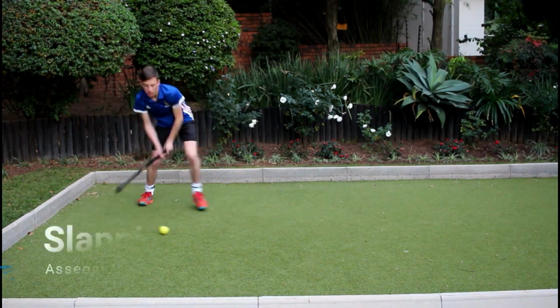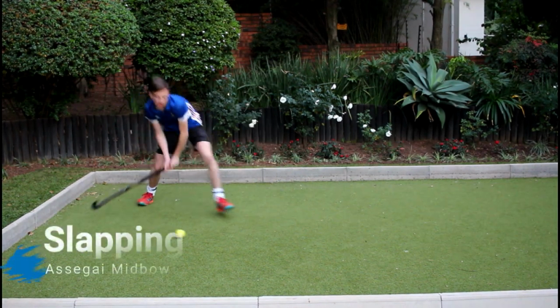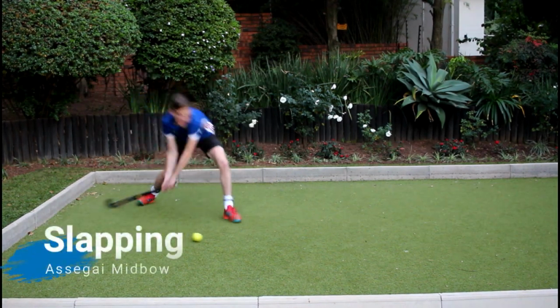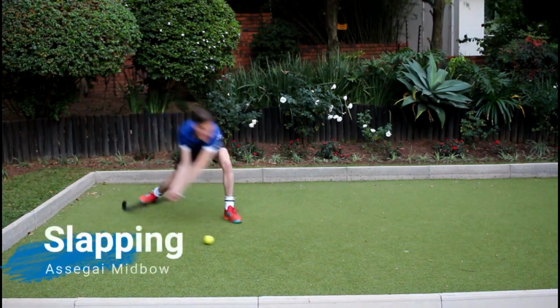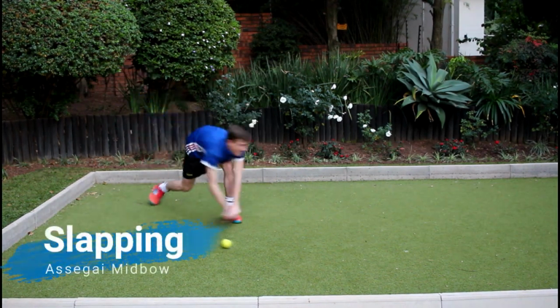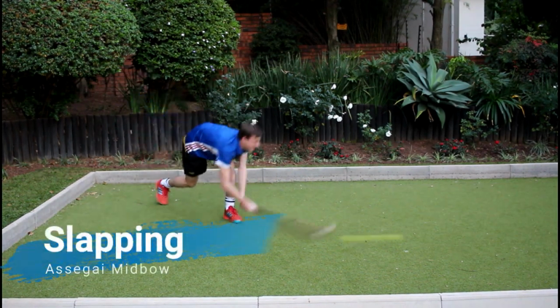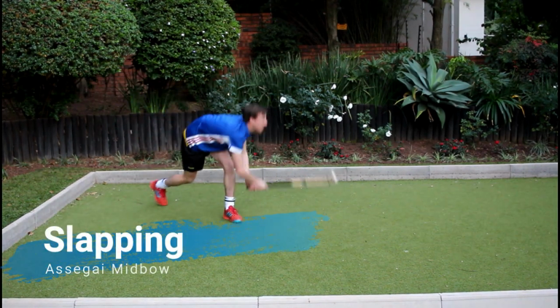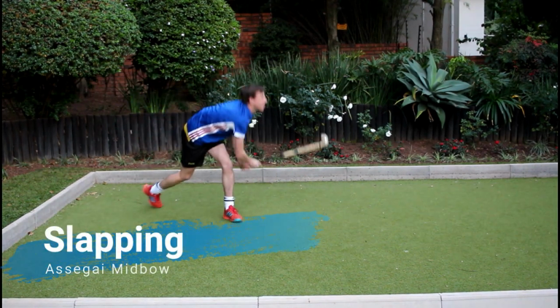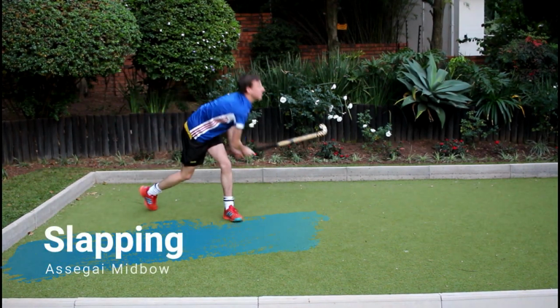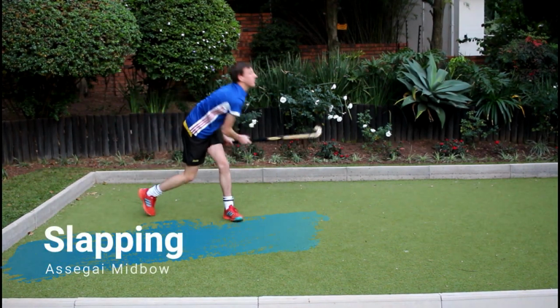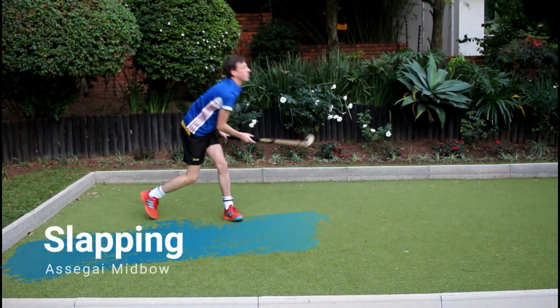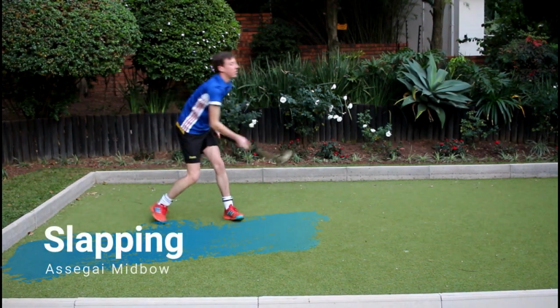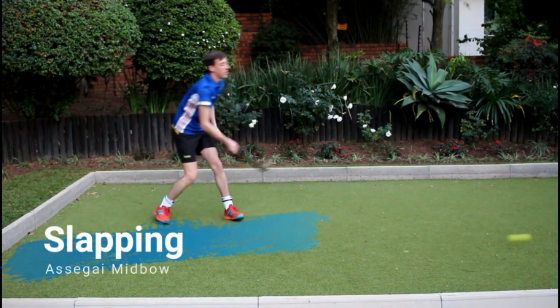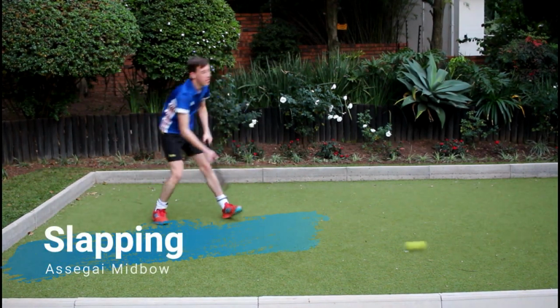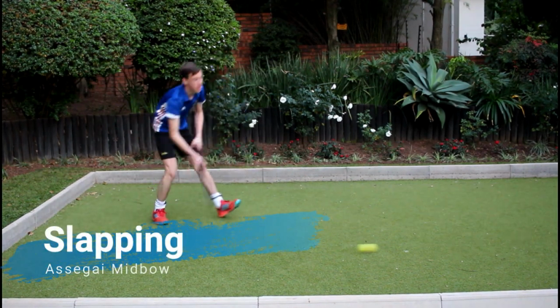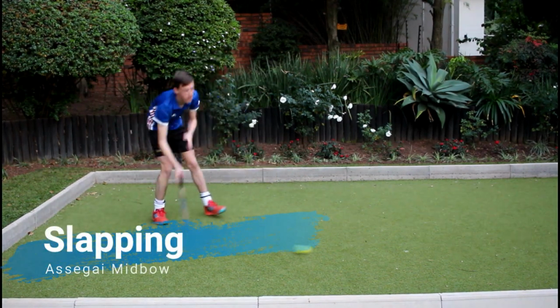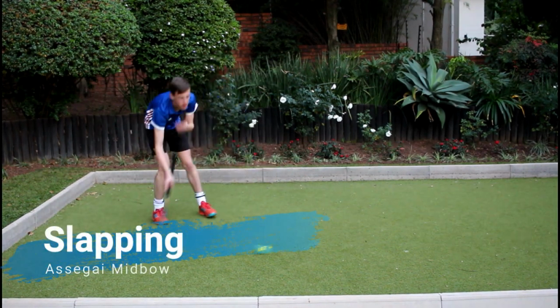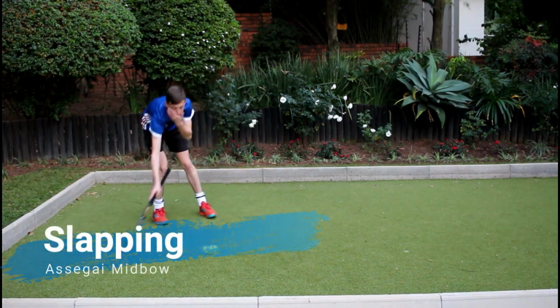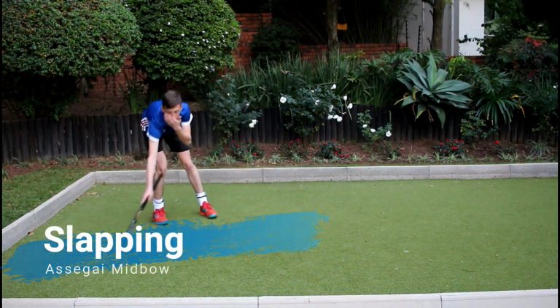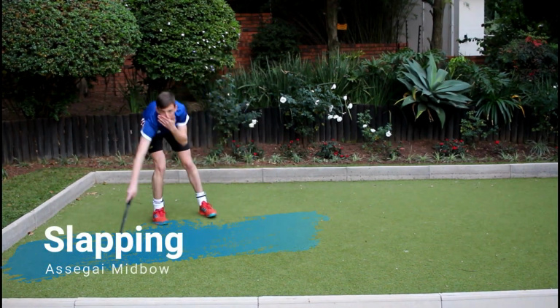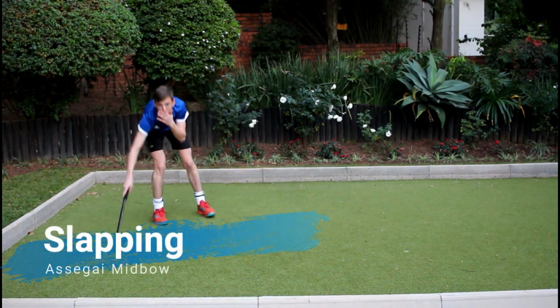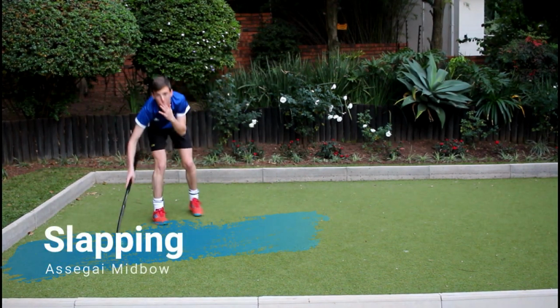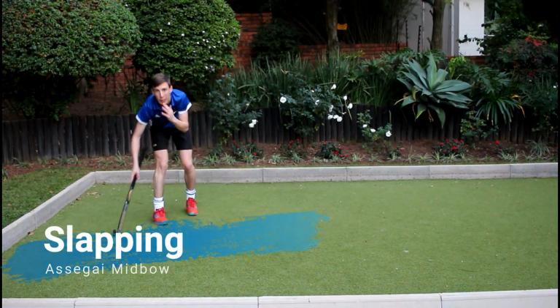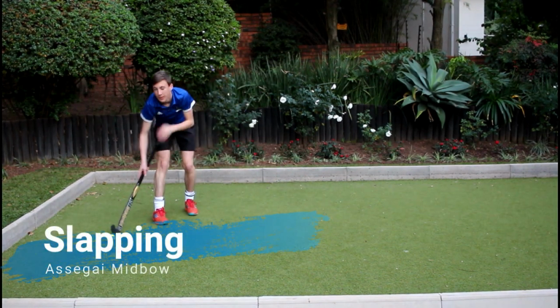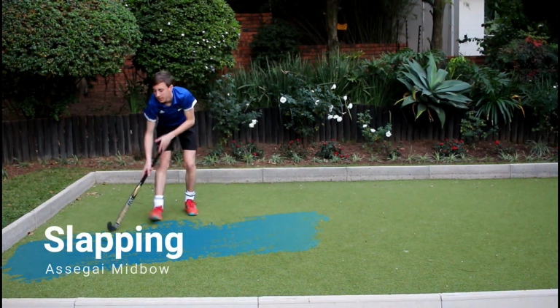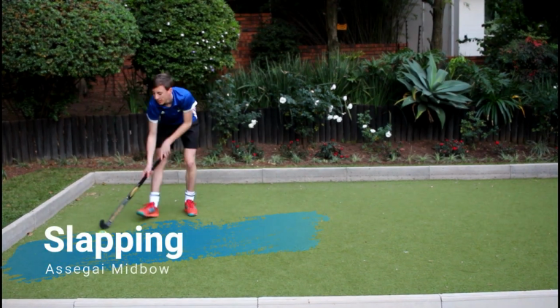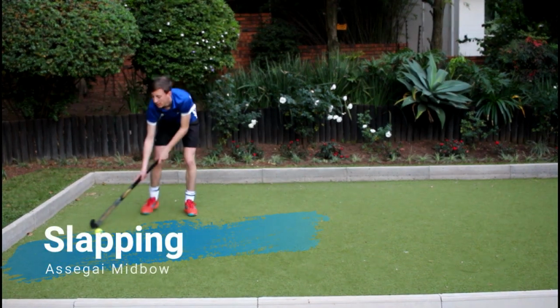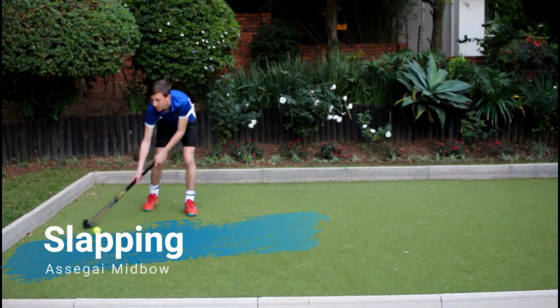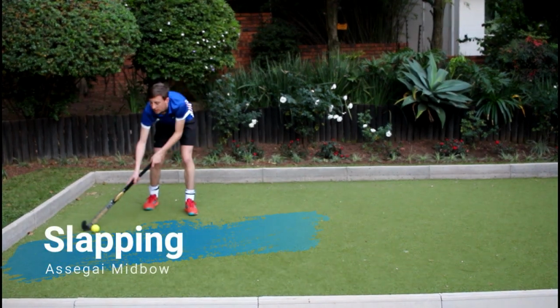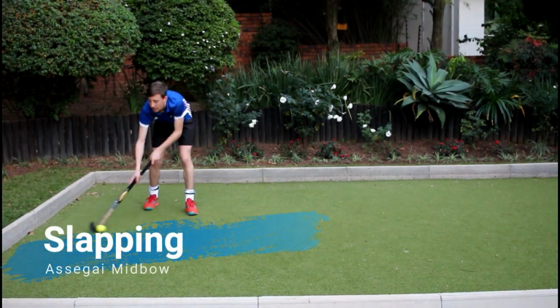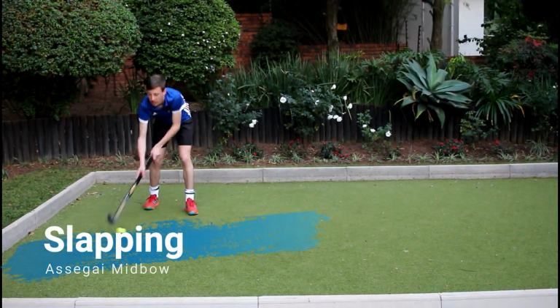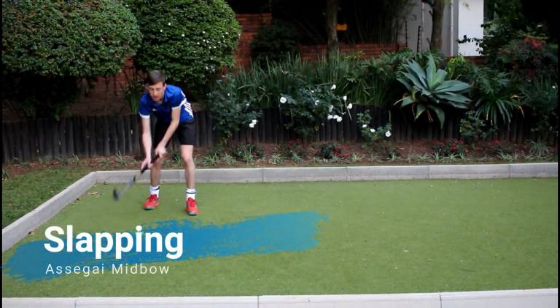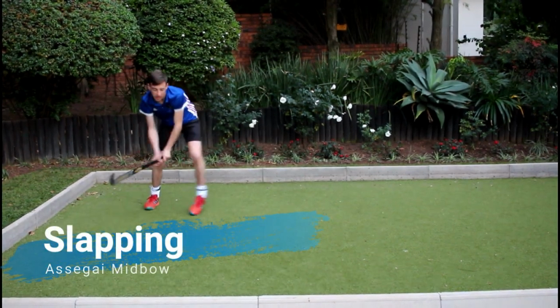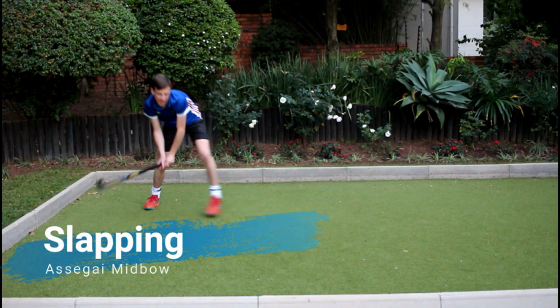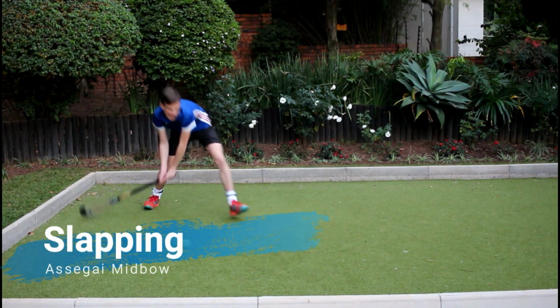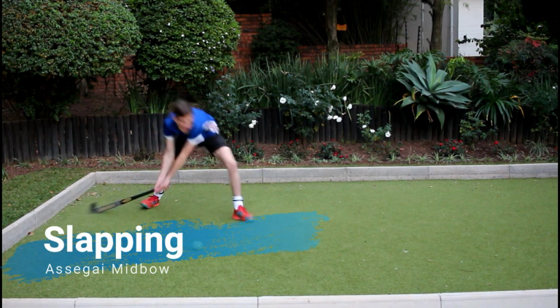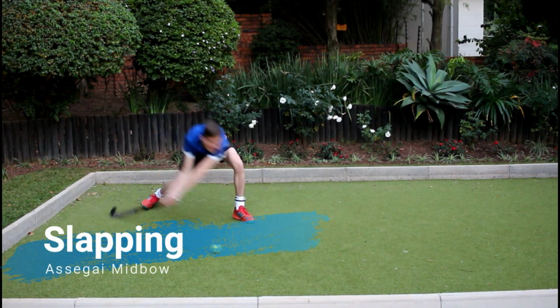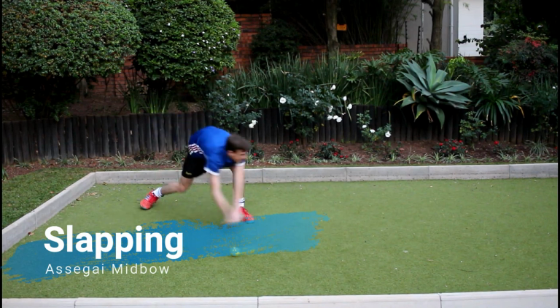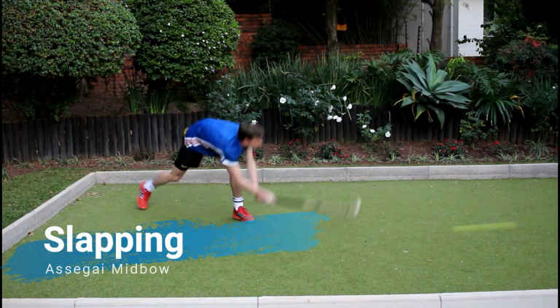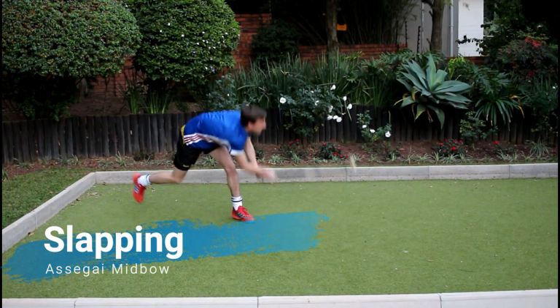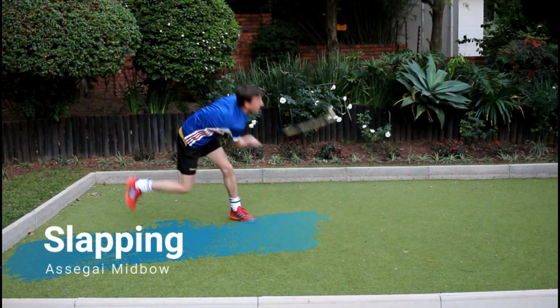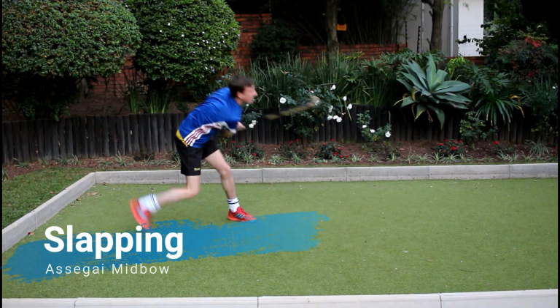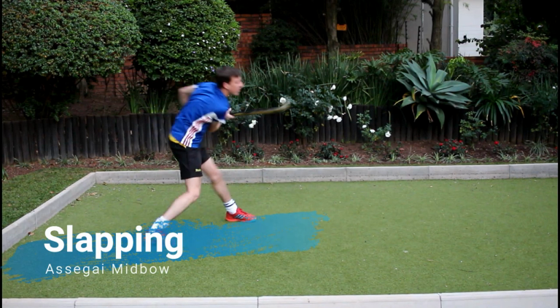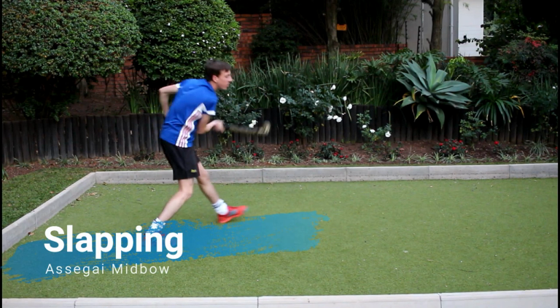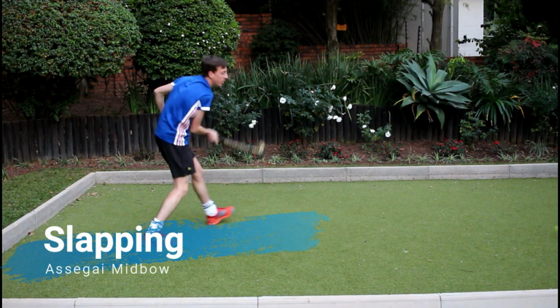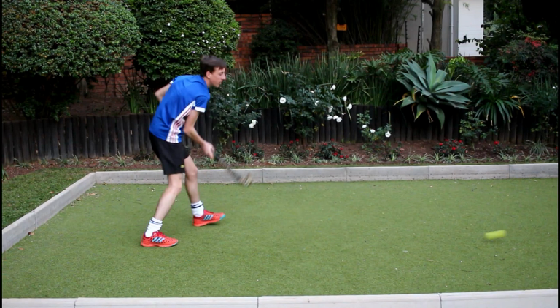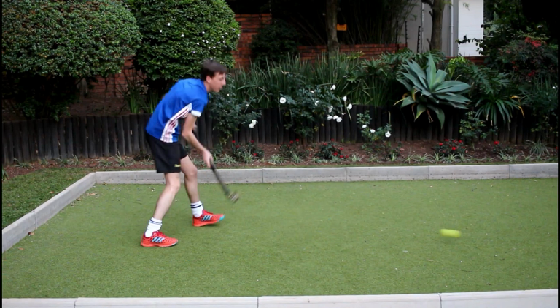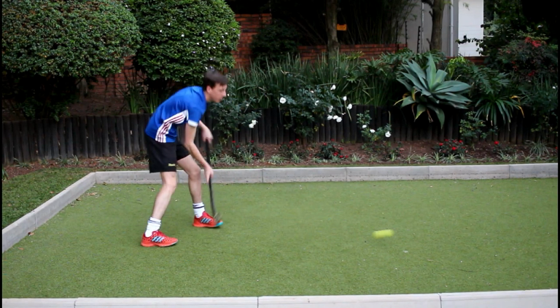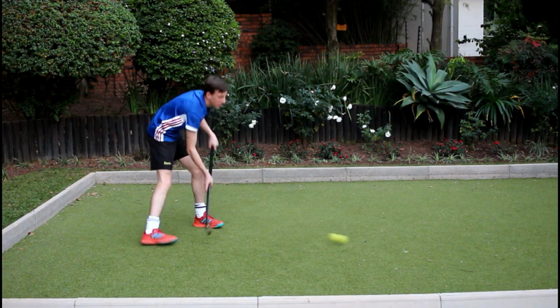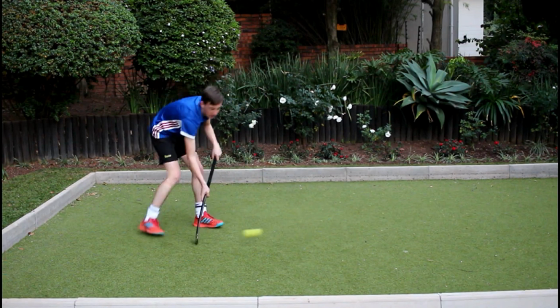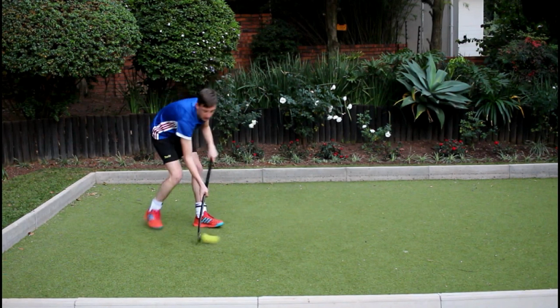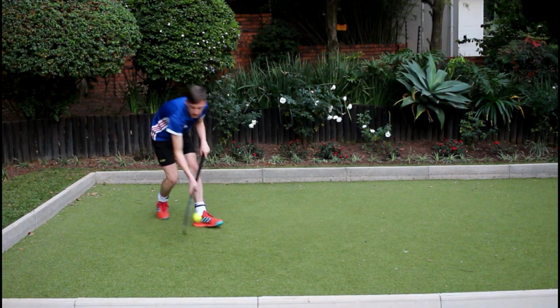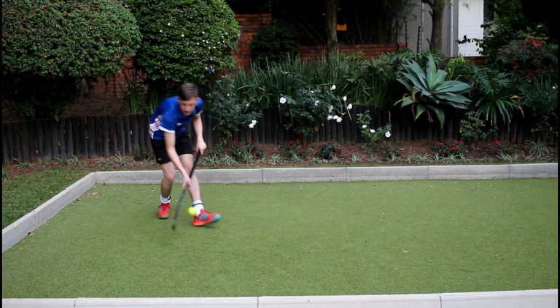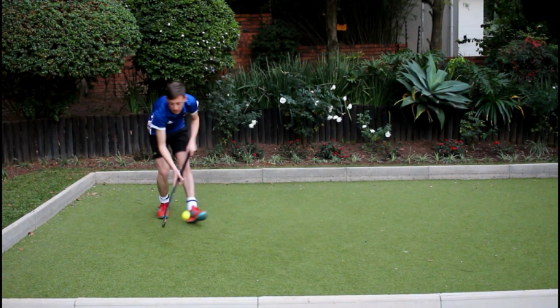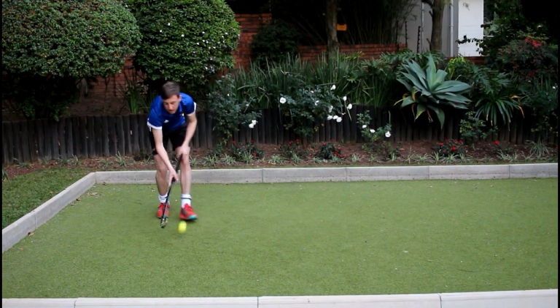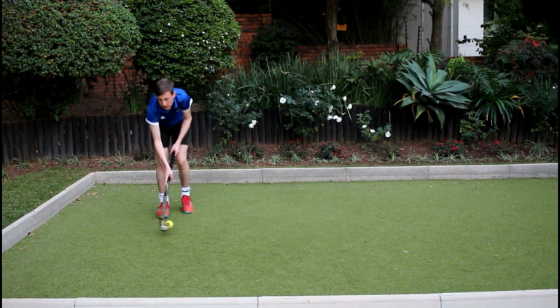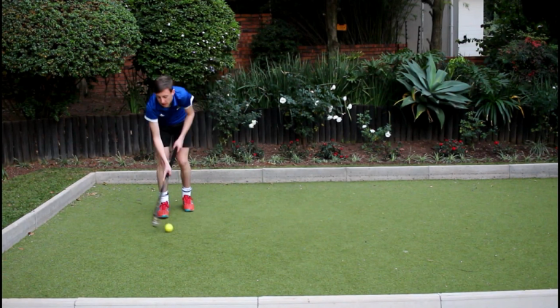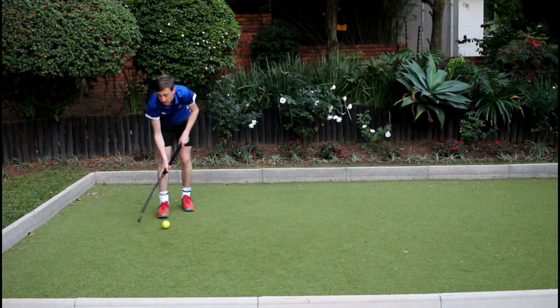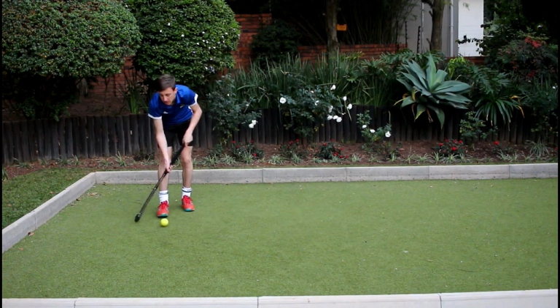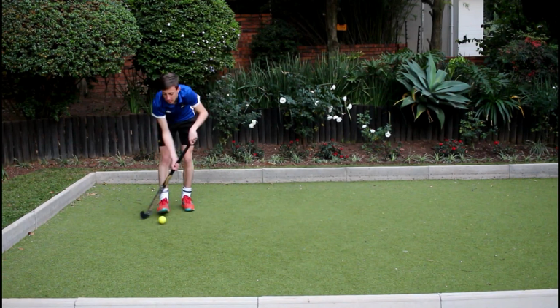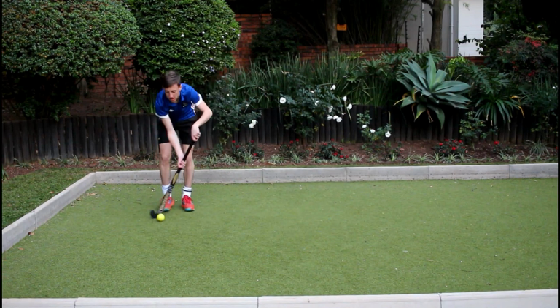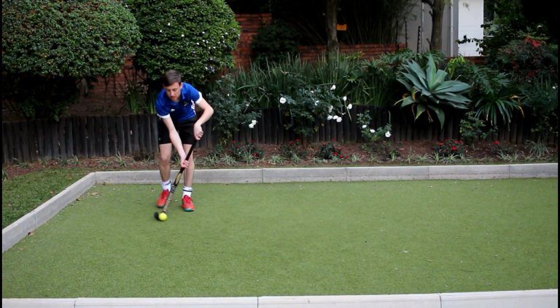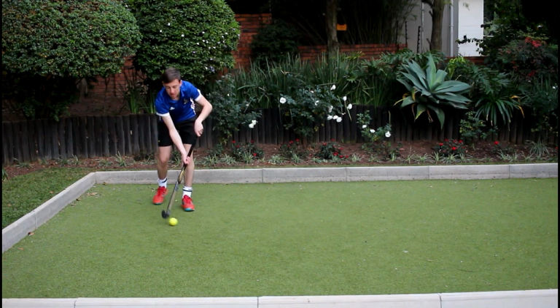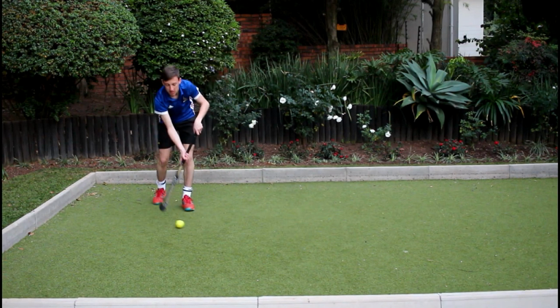Slapping with the mid bow Asagai is quite enjoyable as the stick delivers amazing power with minimum shock.